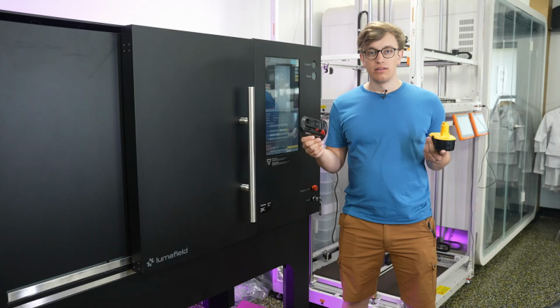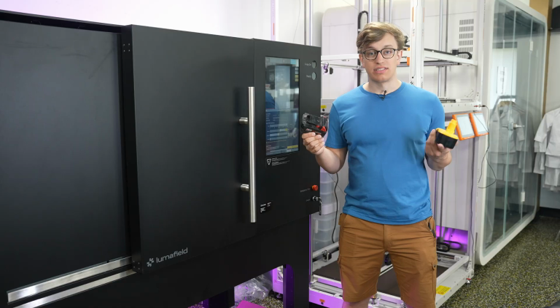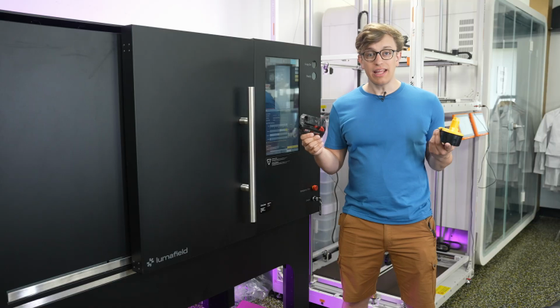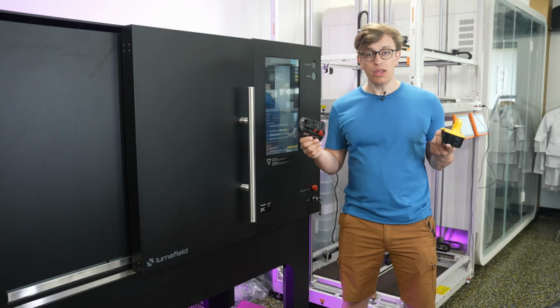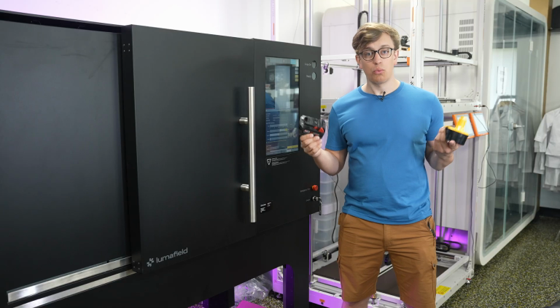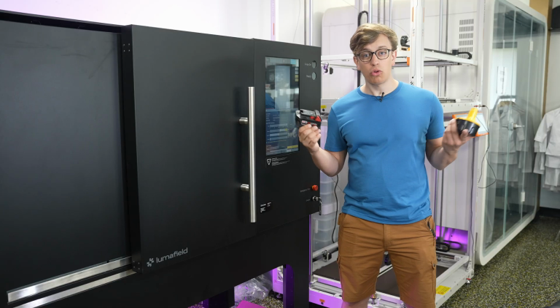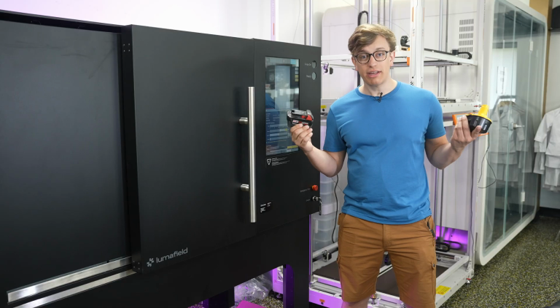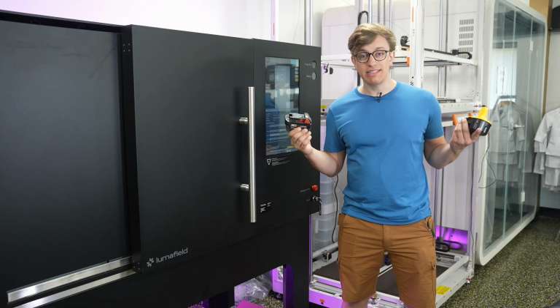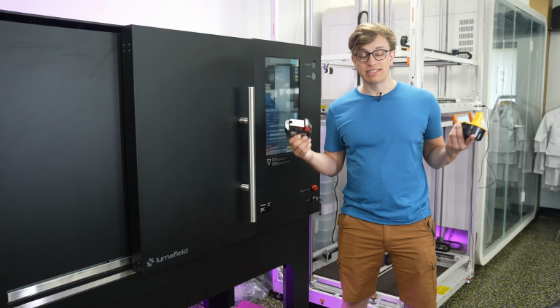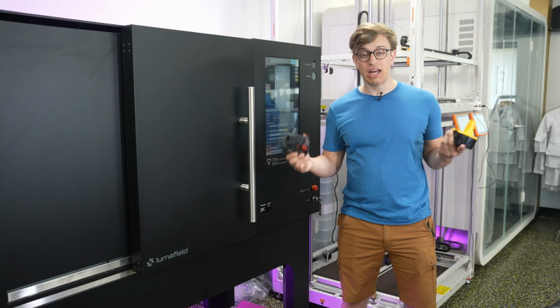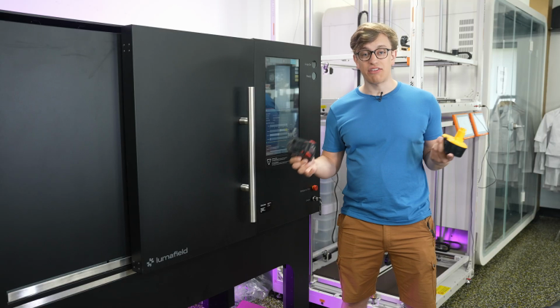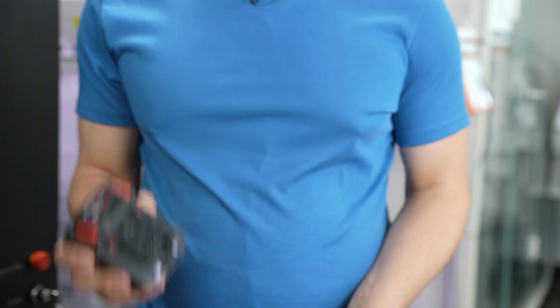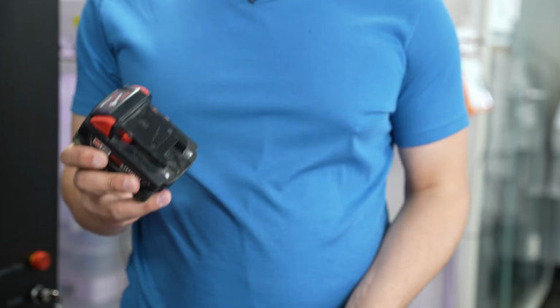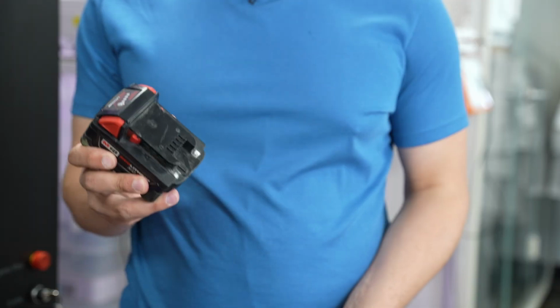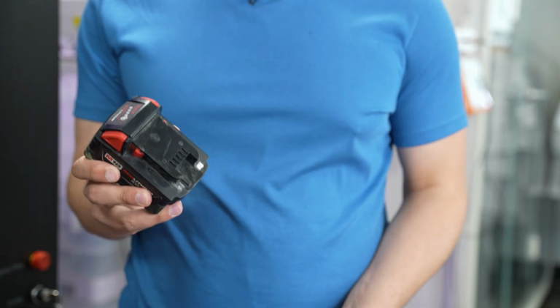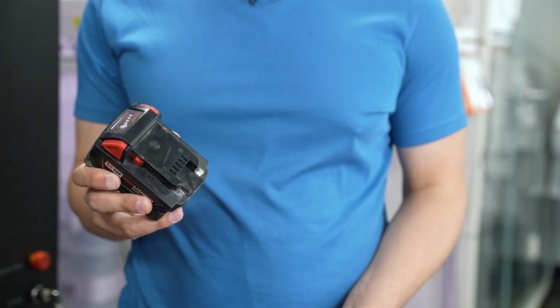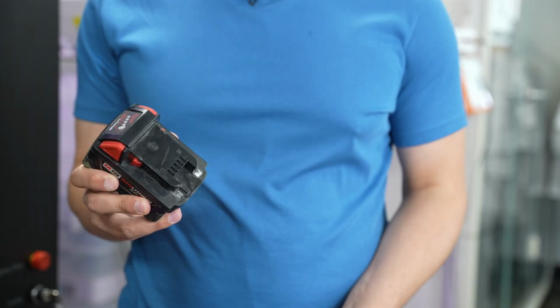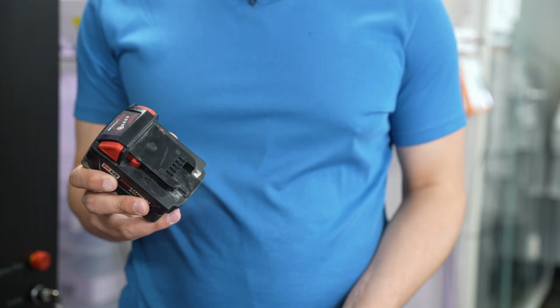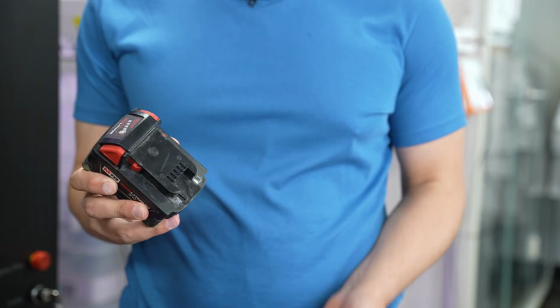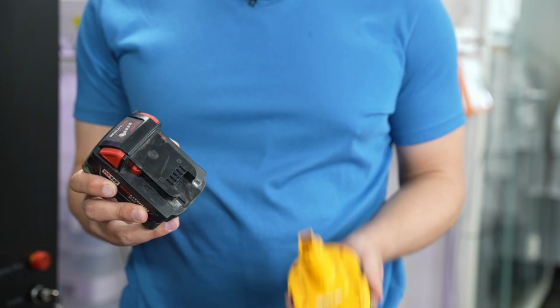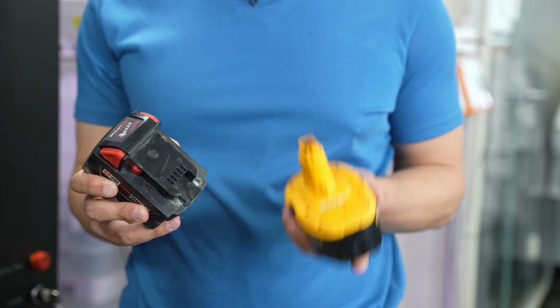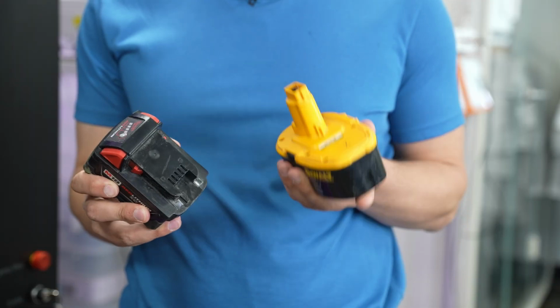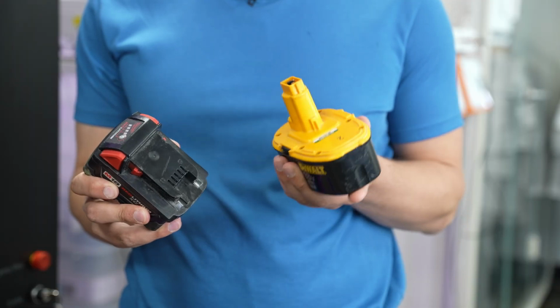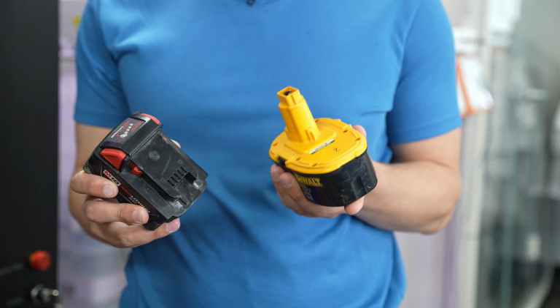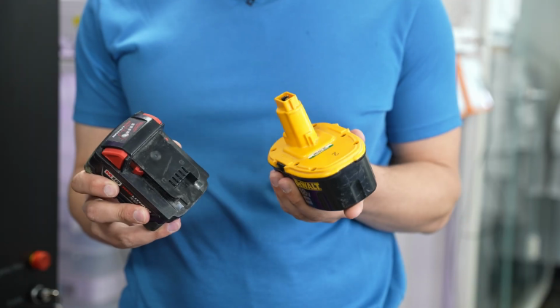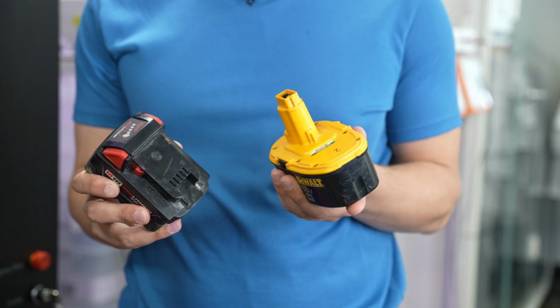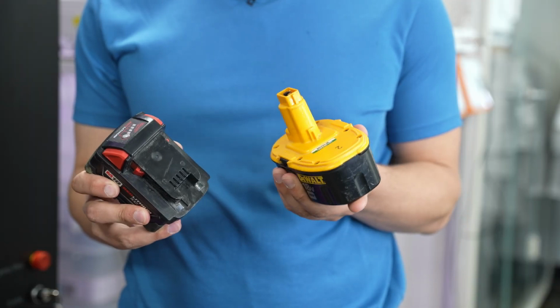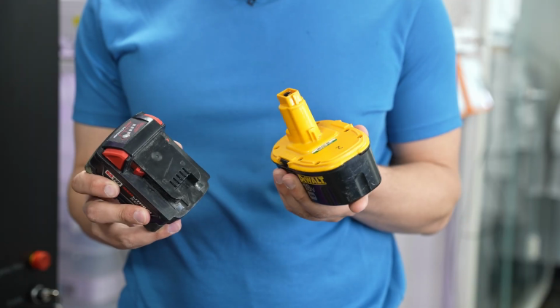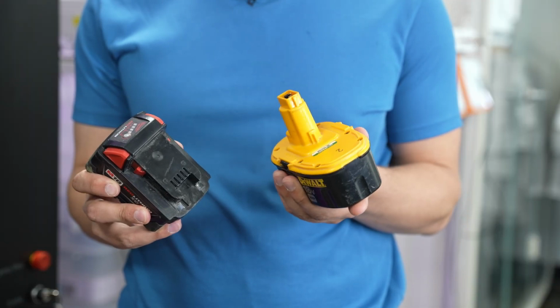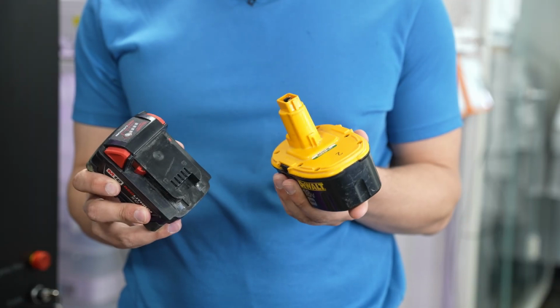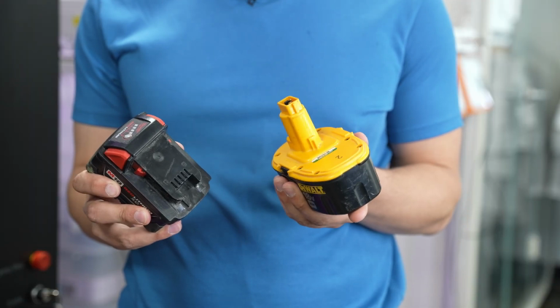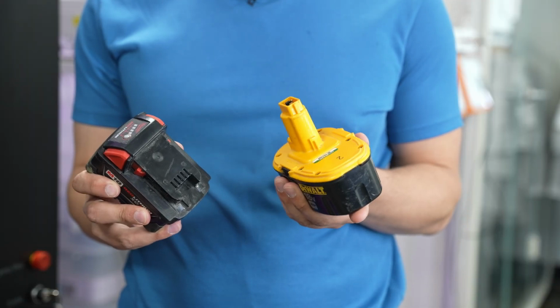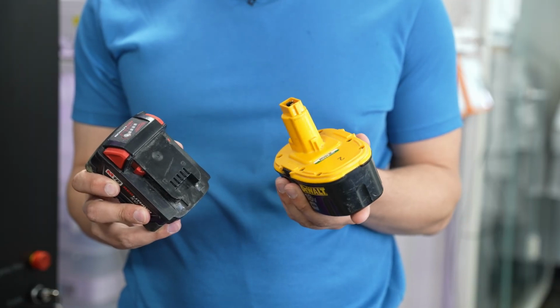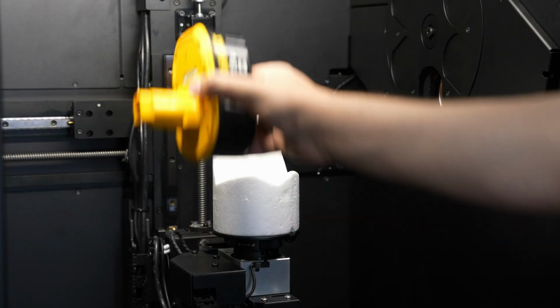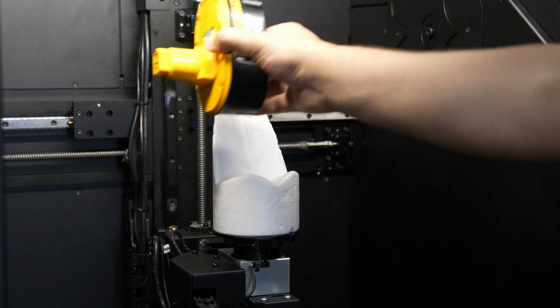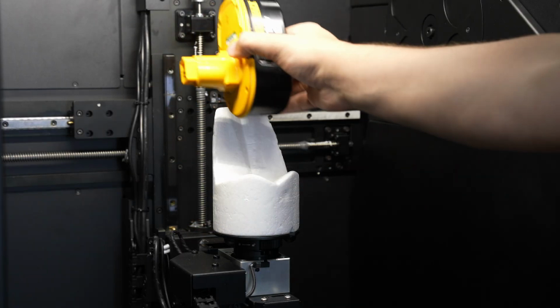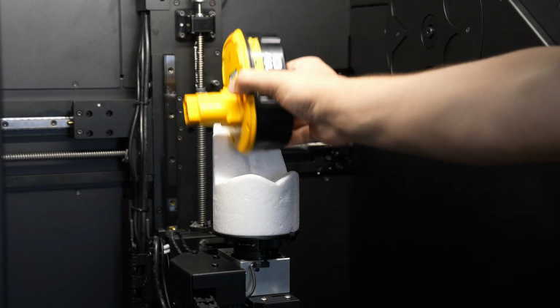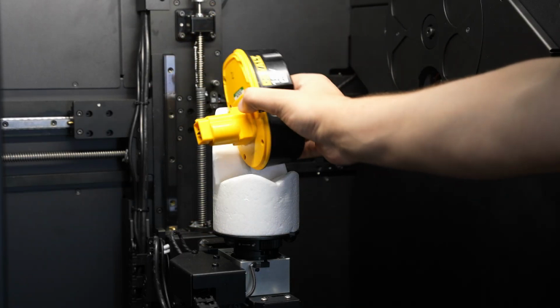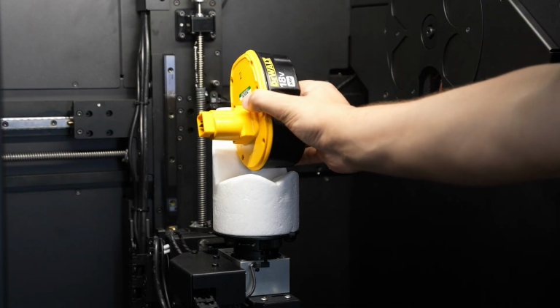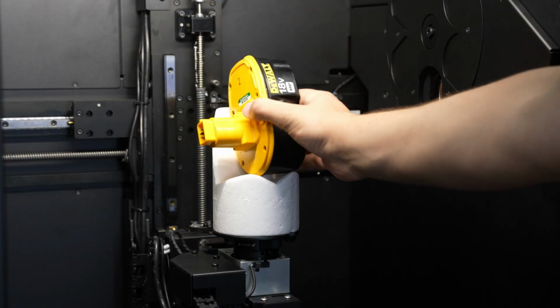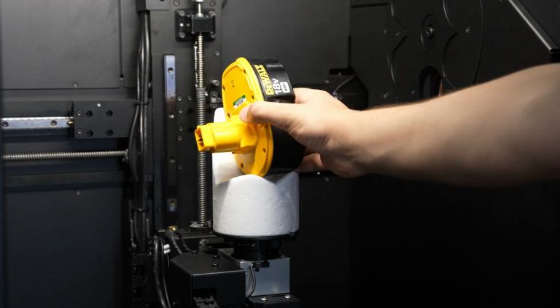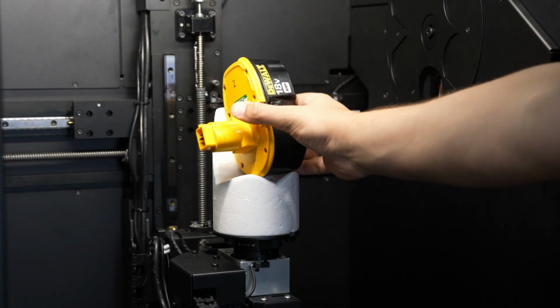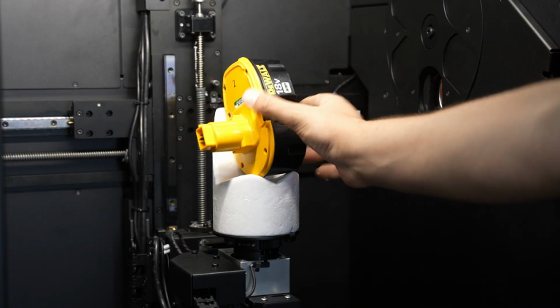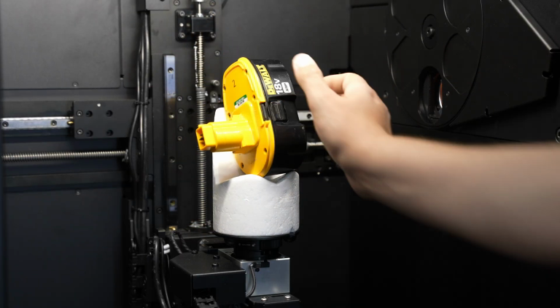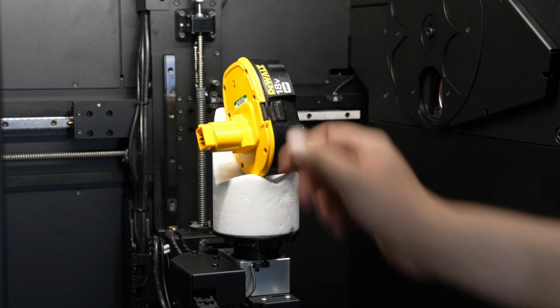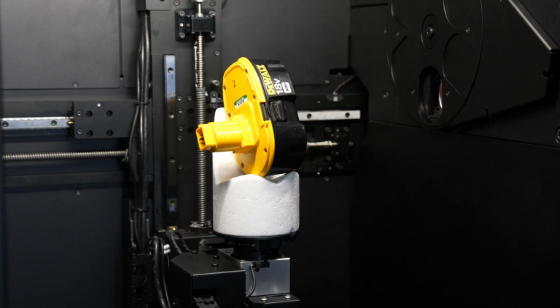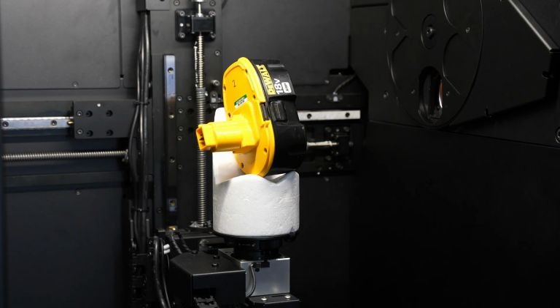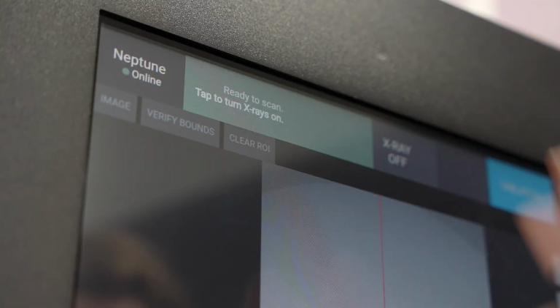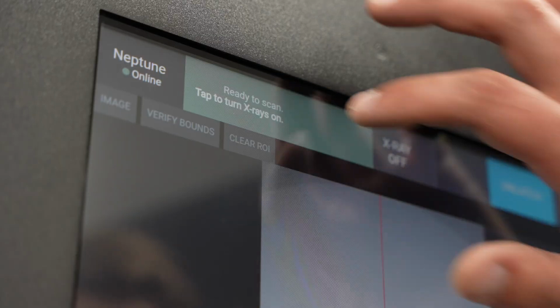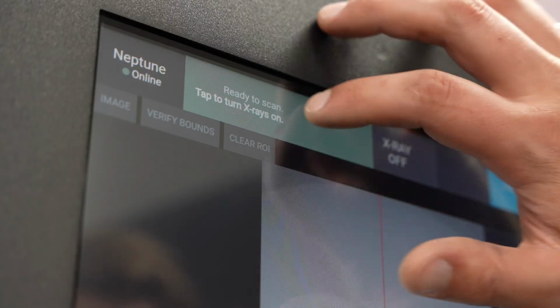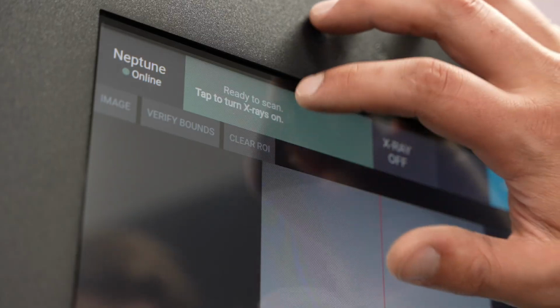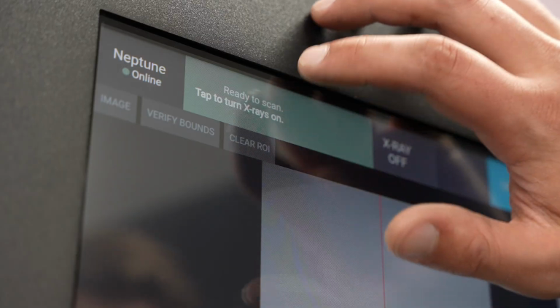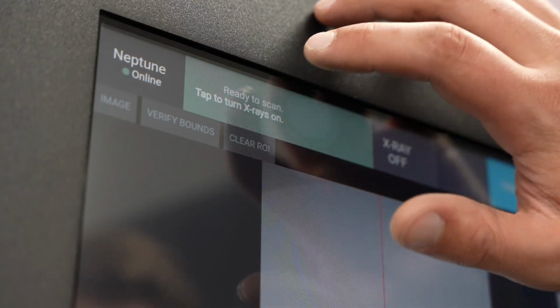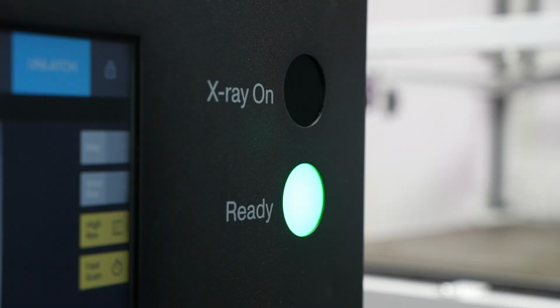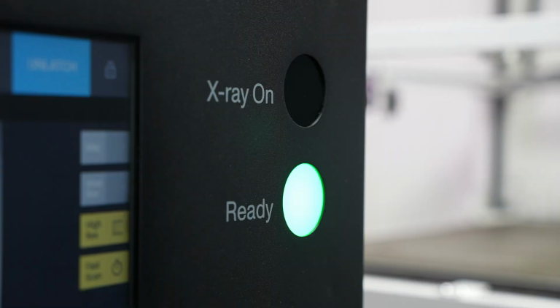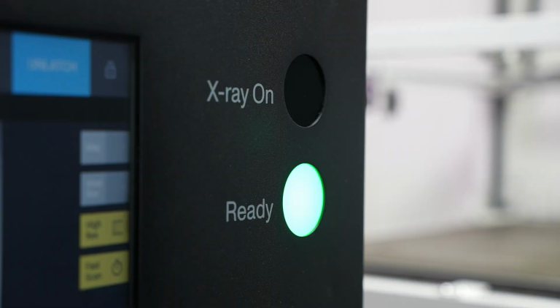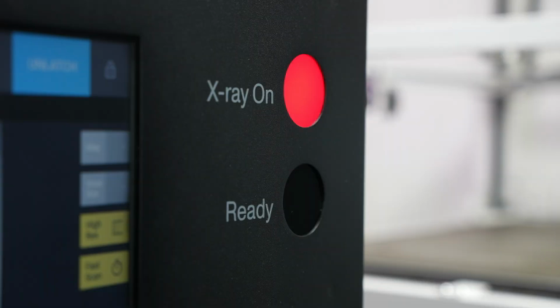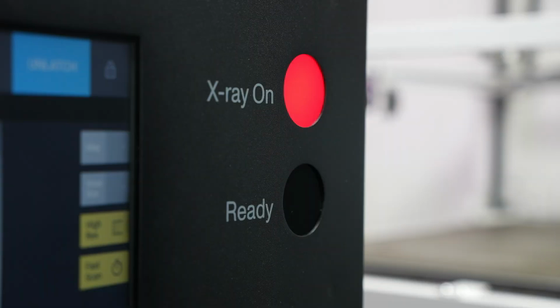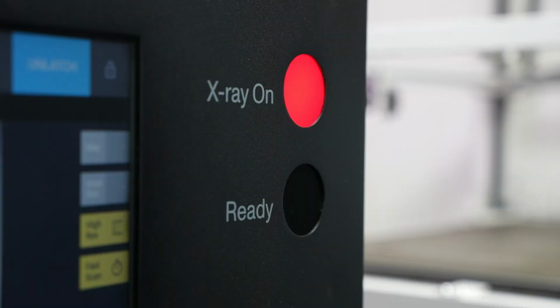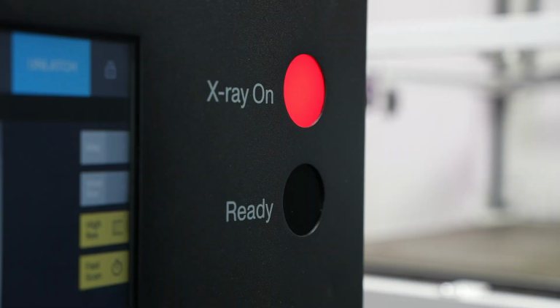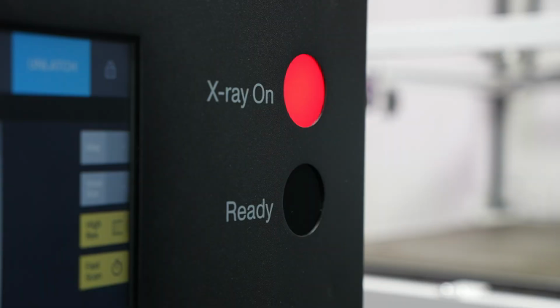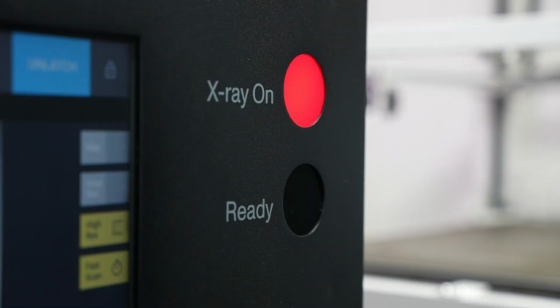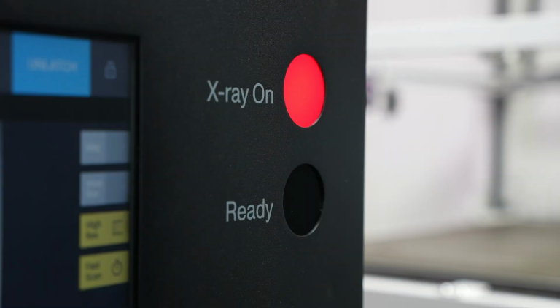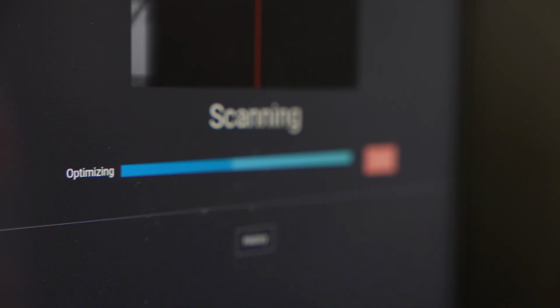Today, we're looking inside of a modern lithium-ion drill battery and its forefather, a nickel-metal hydride drill battery. Let's see how they stack up.